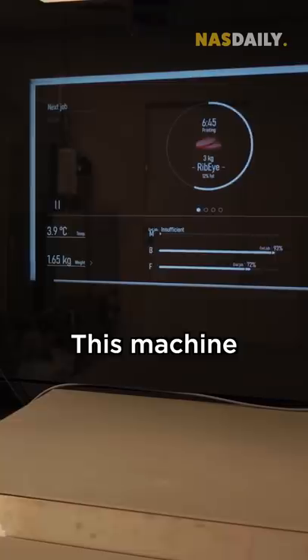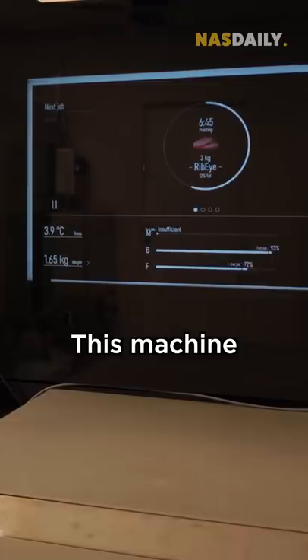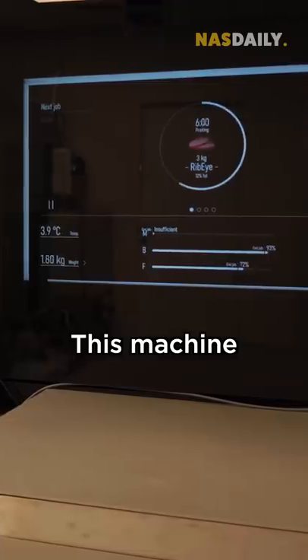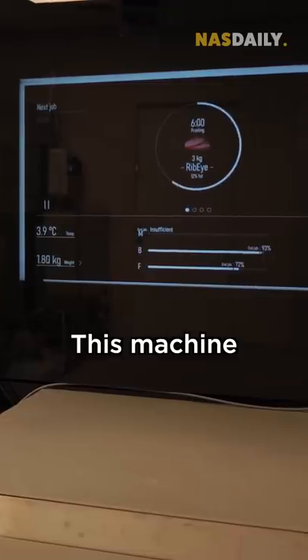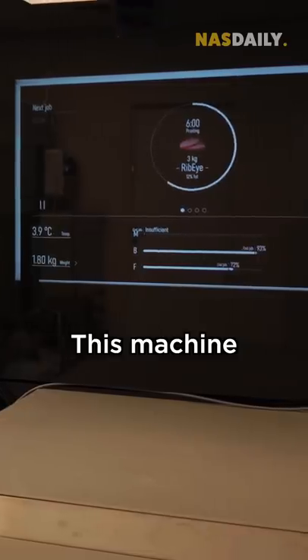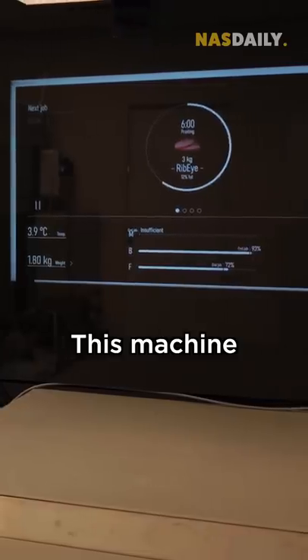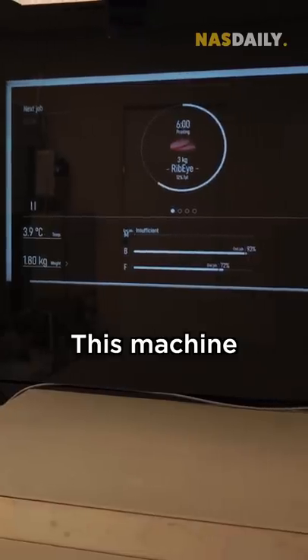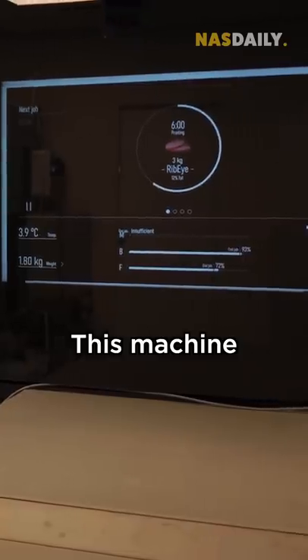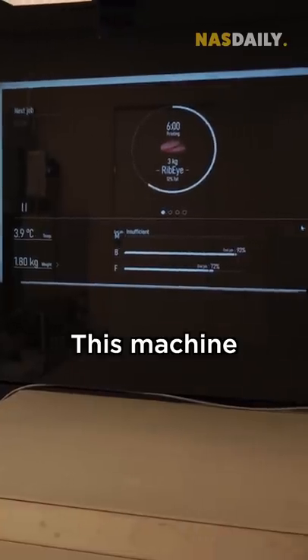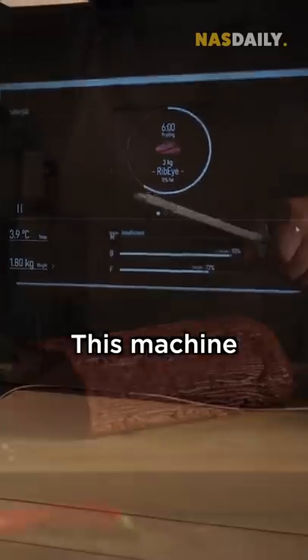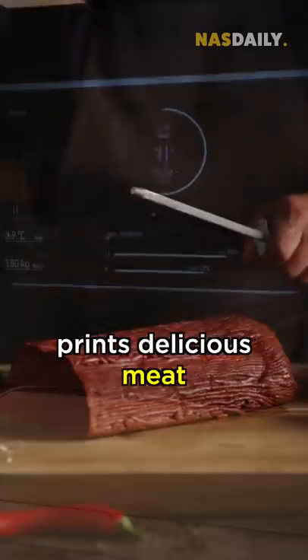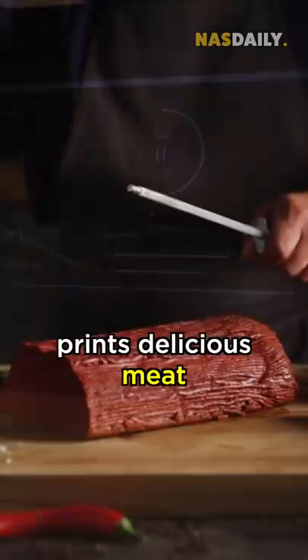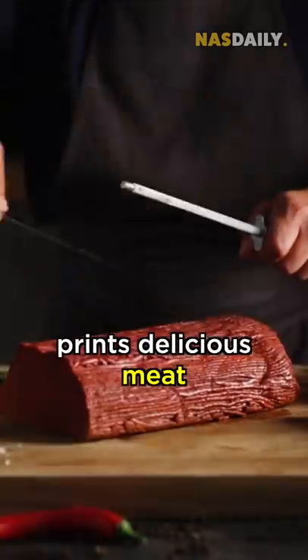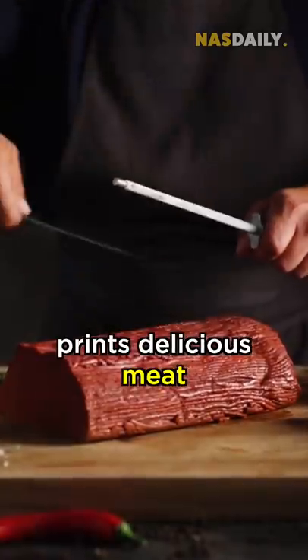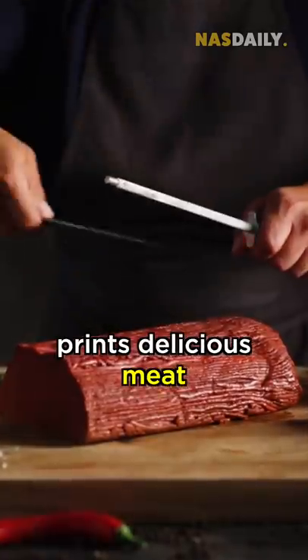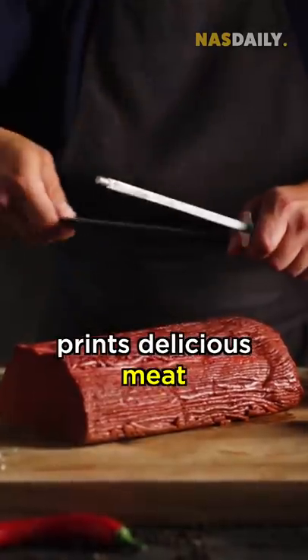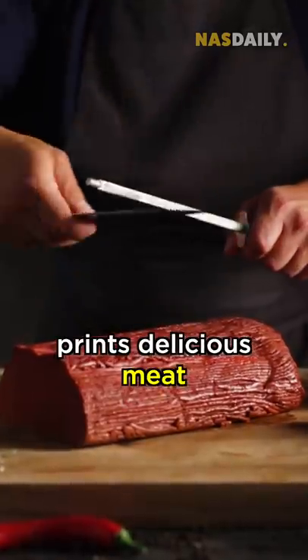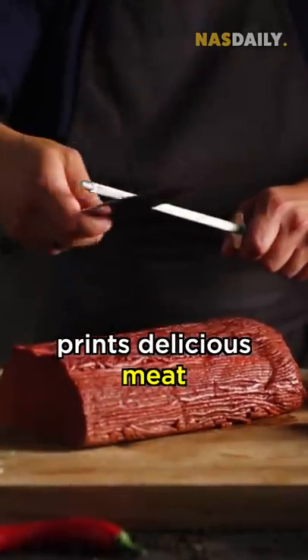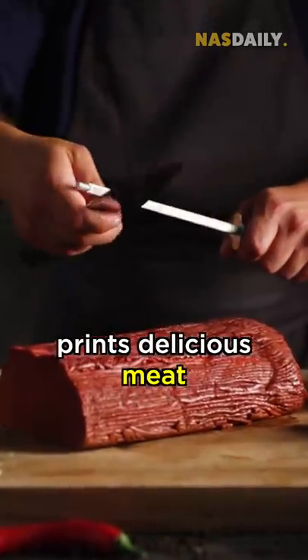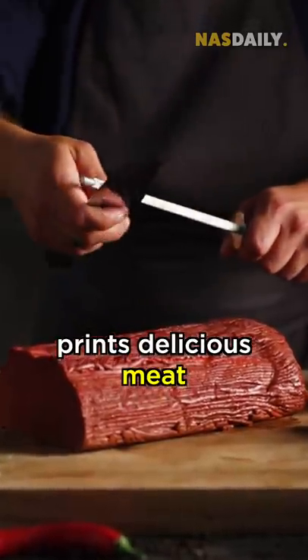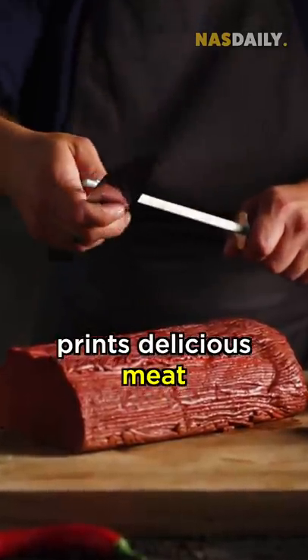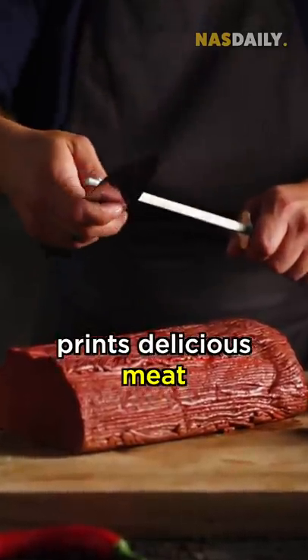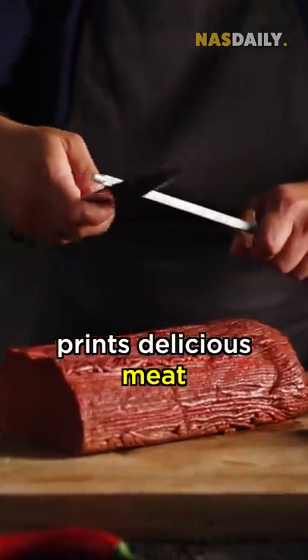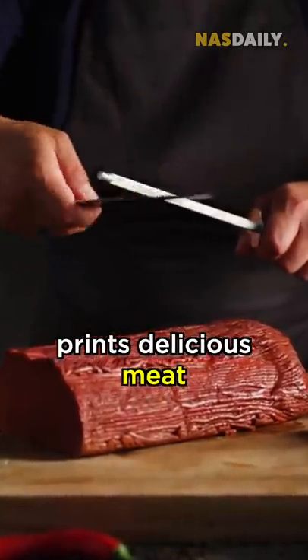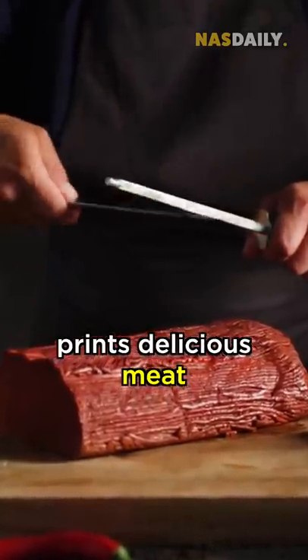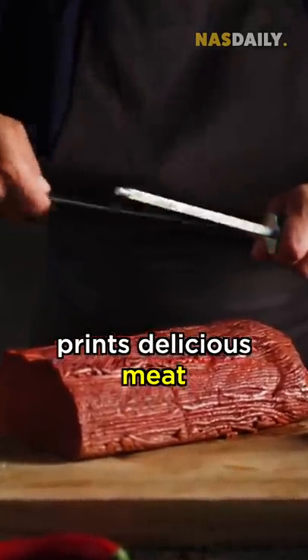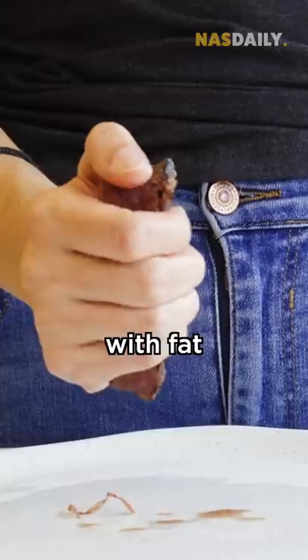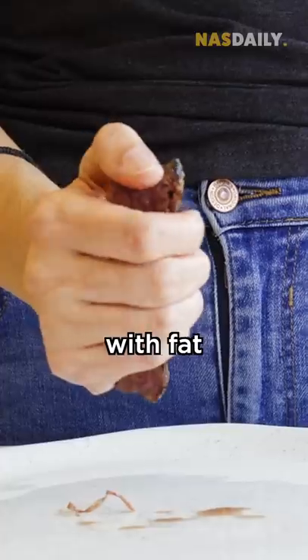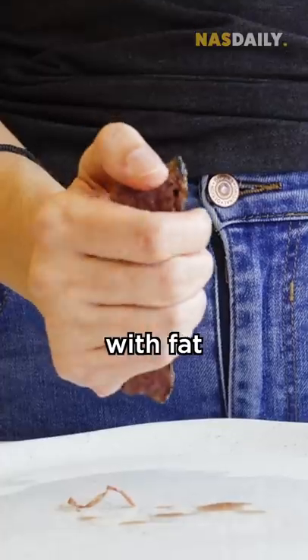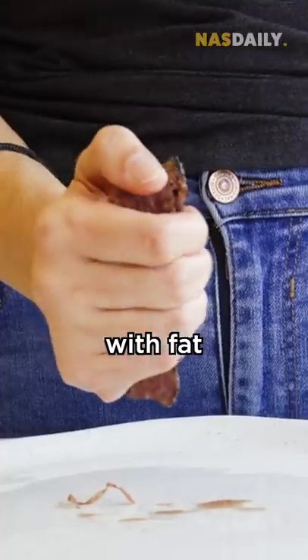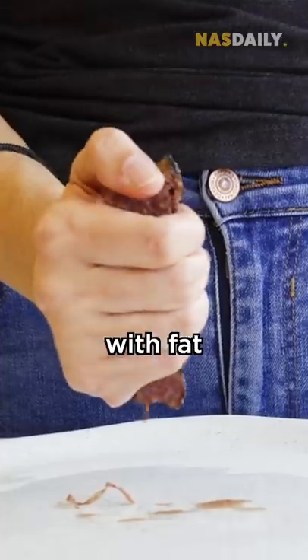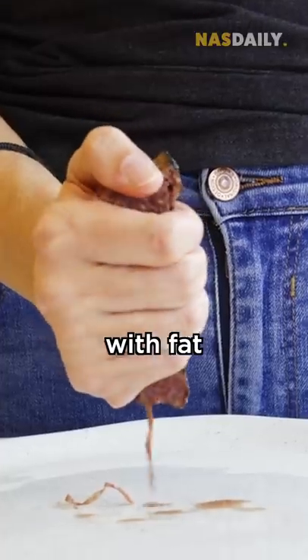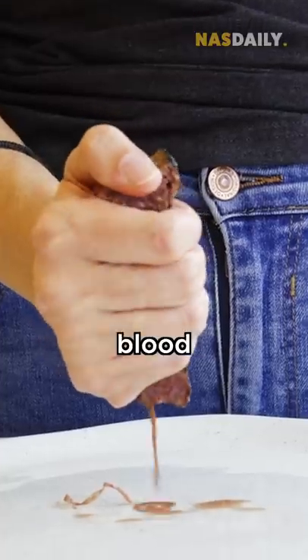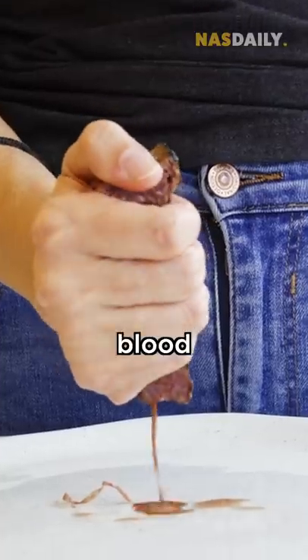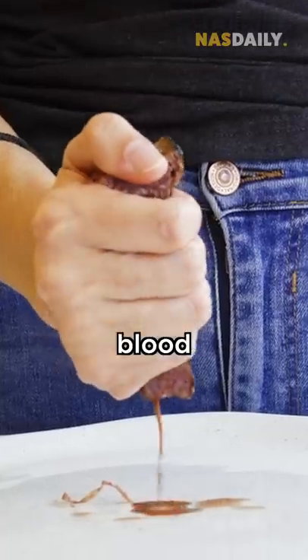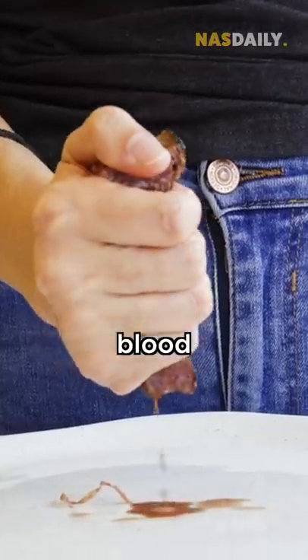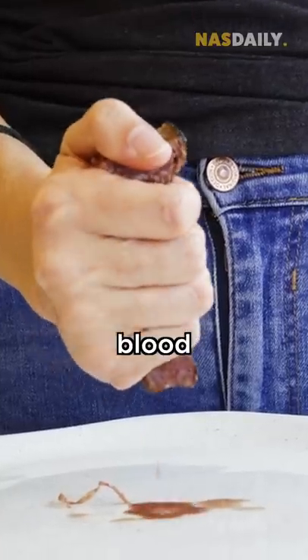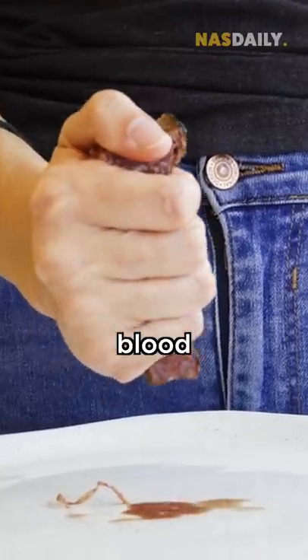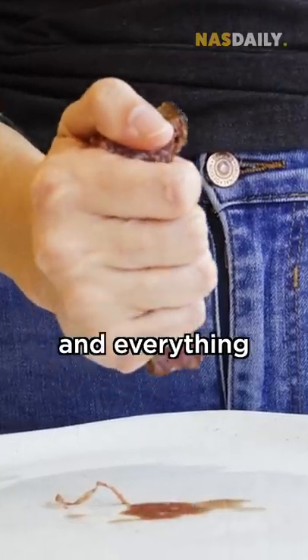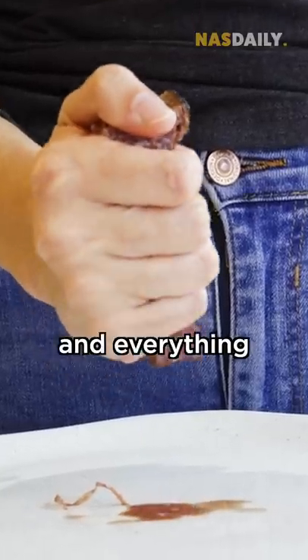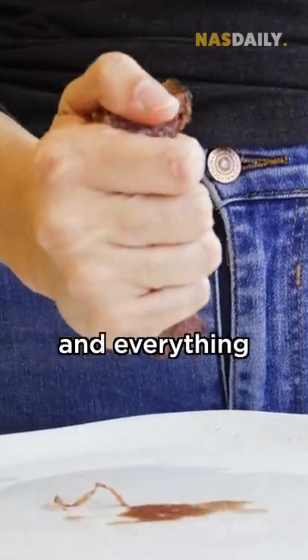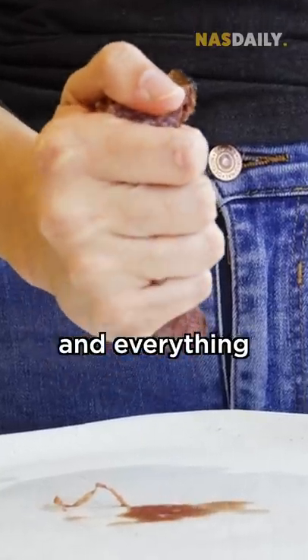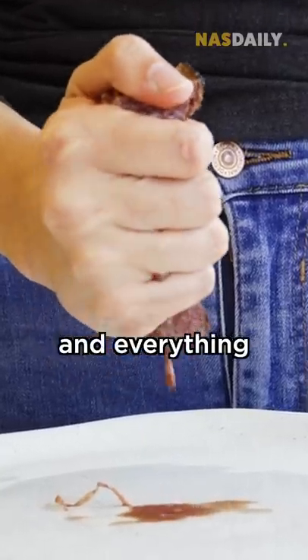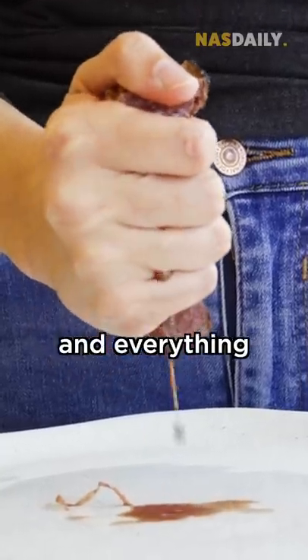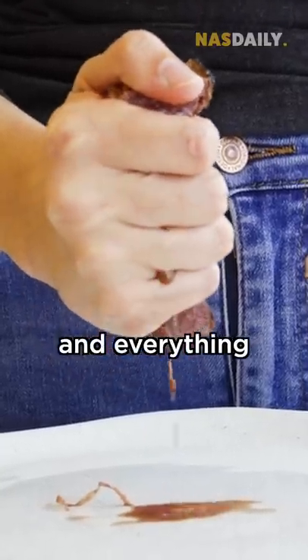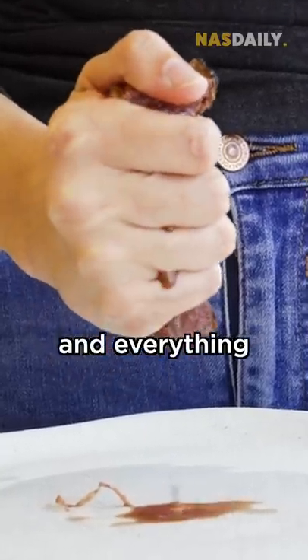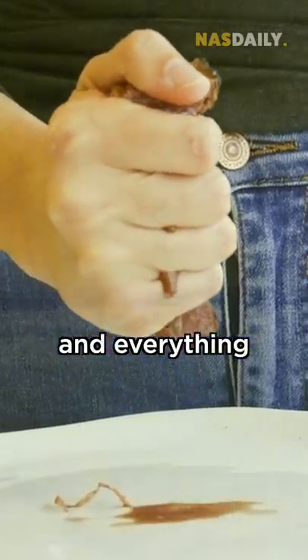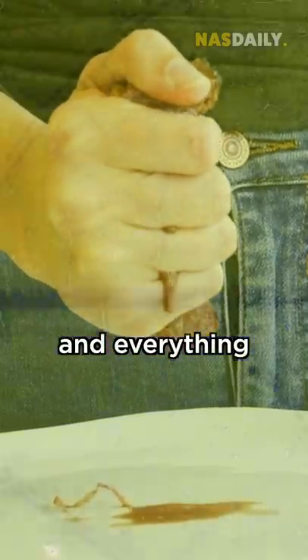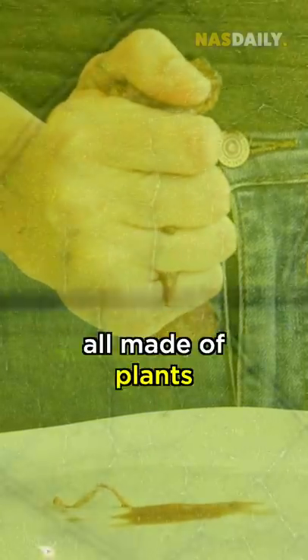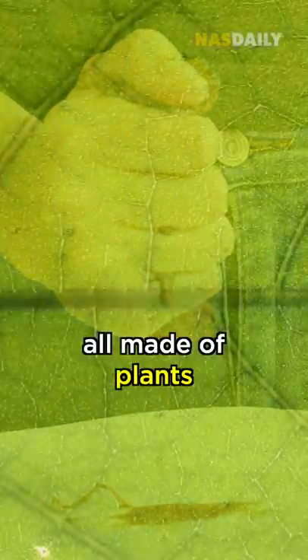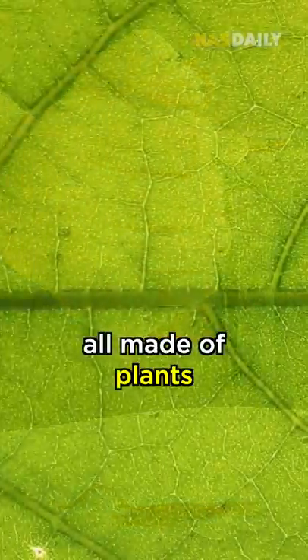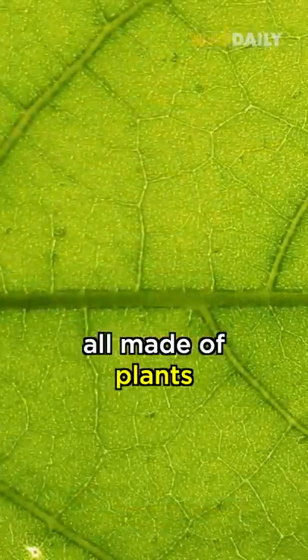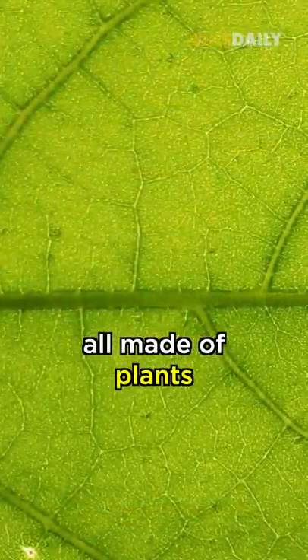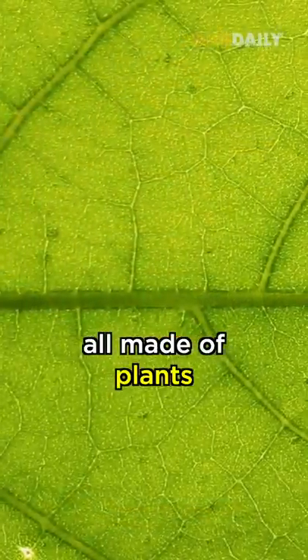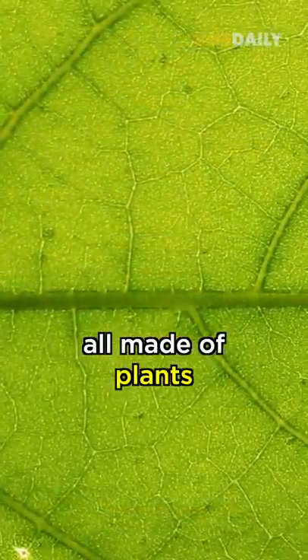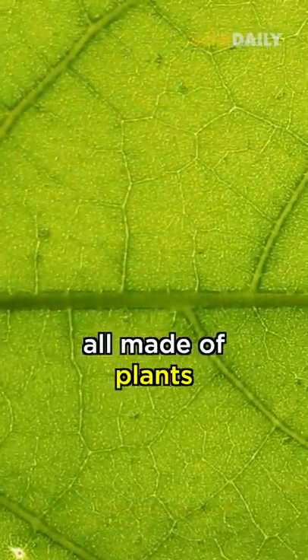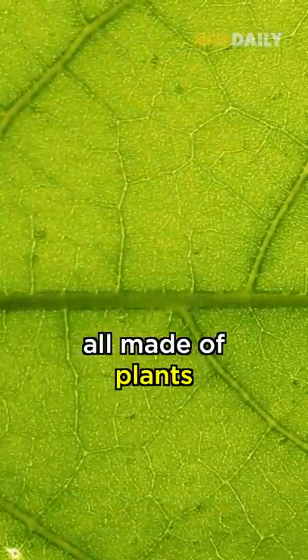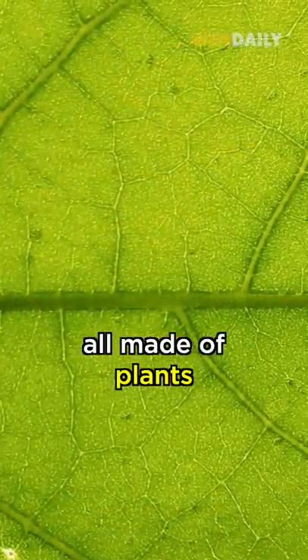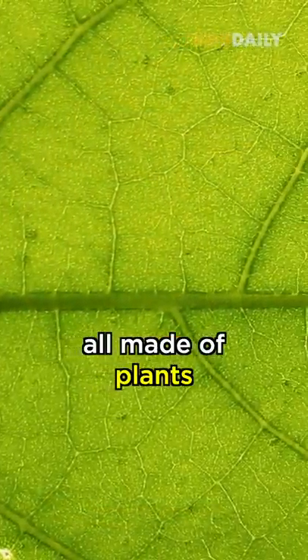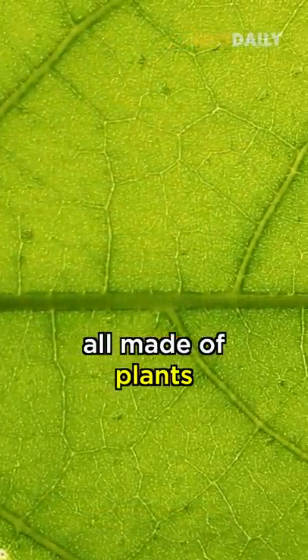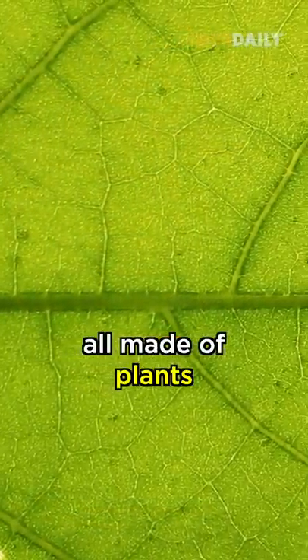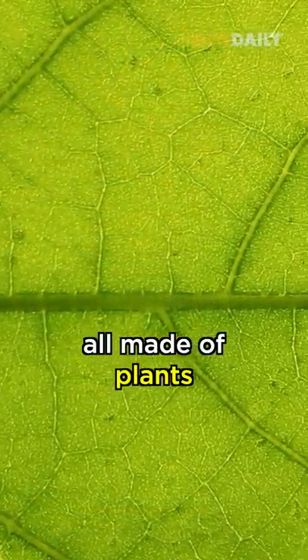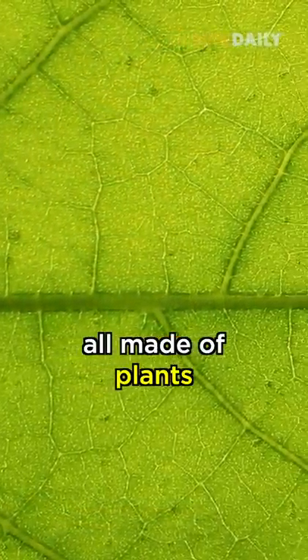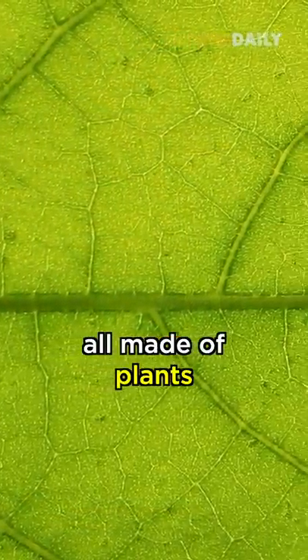This machine prints delicious meat with fat, blood, and everything — all made of plants.